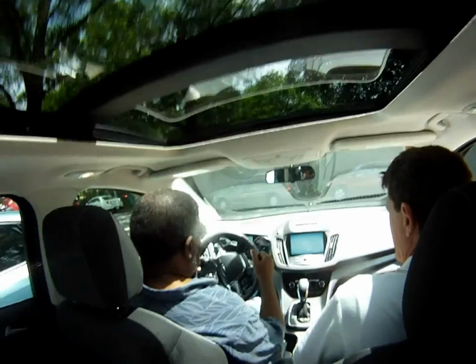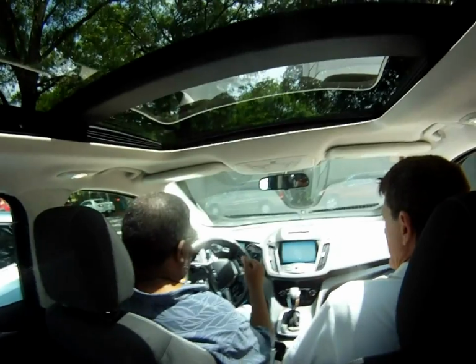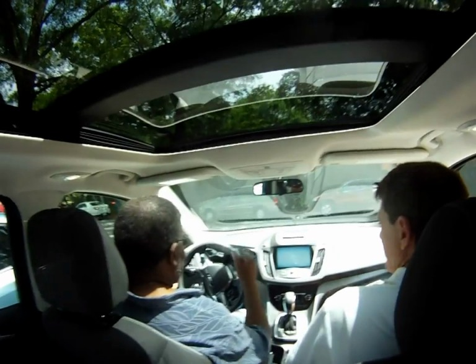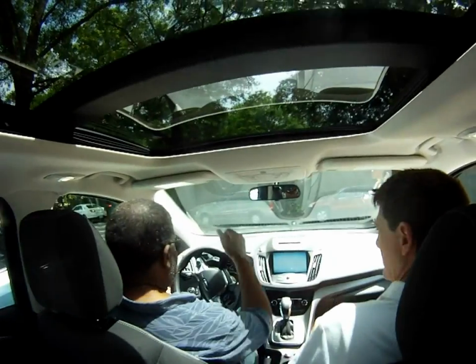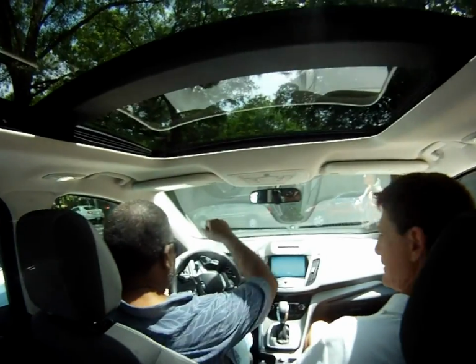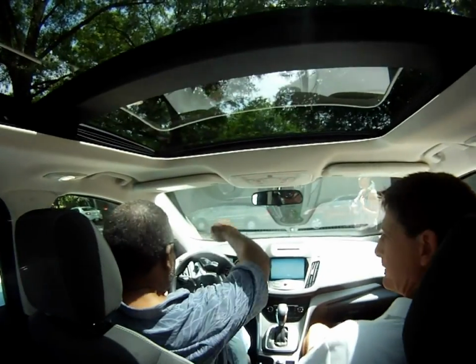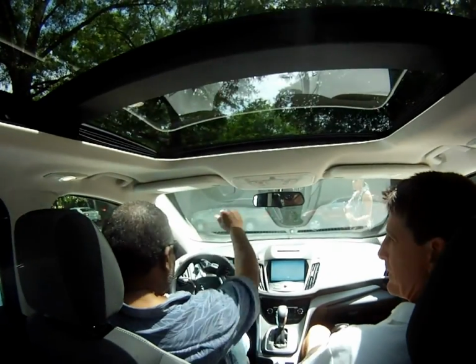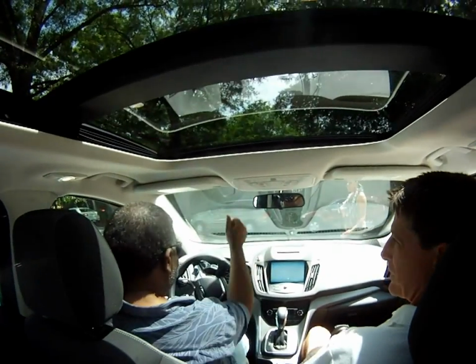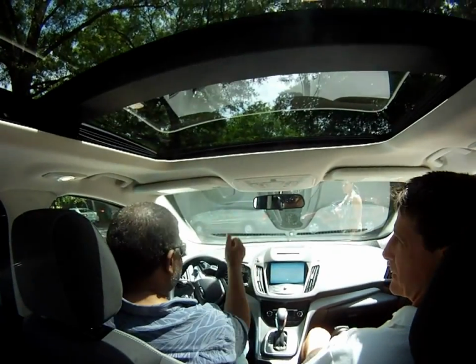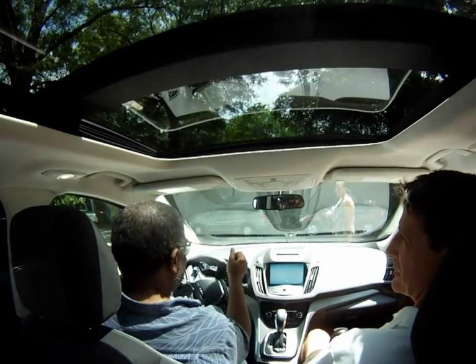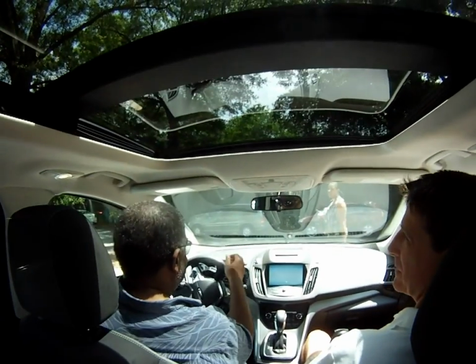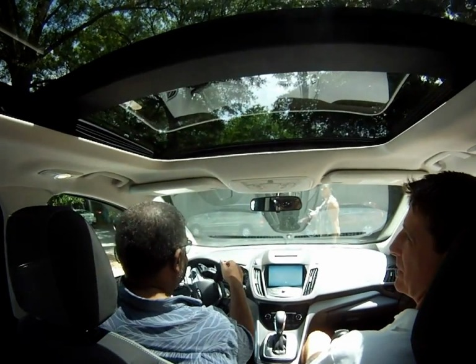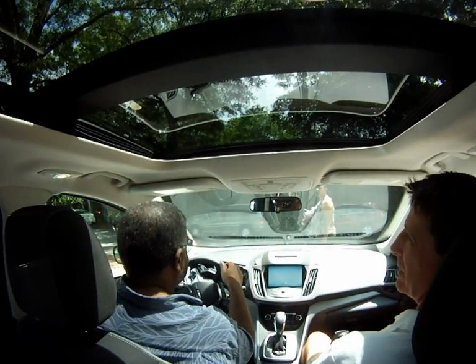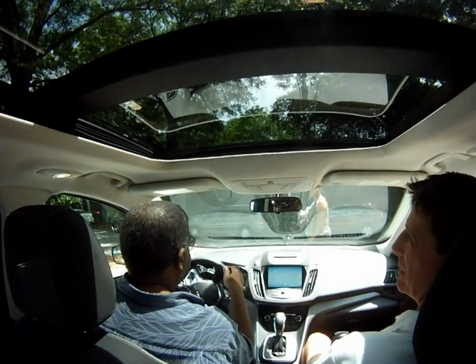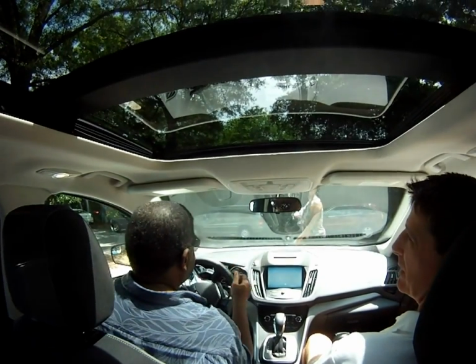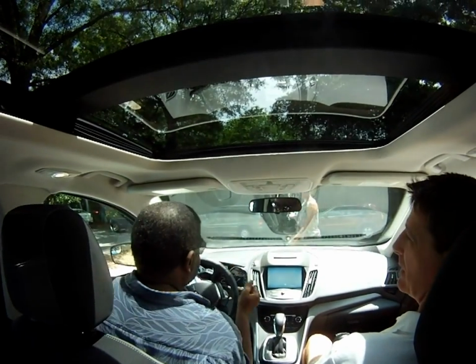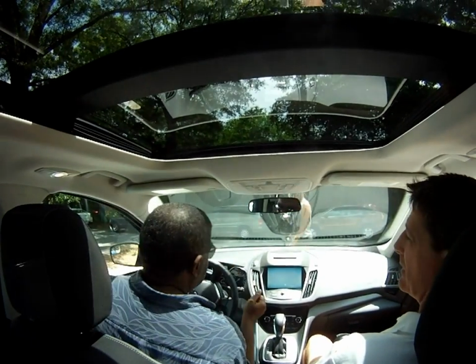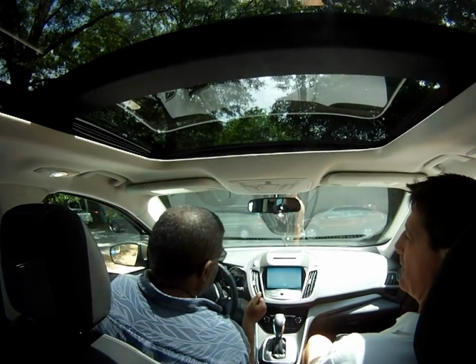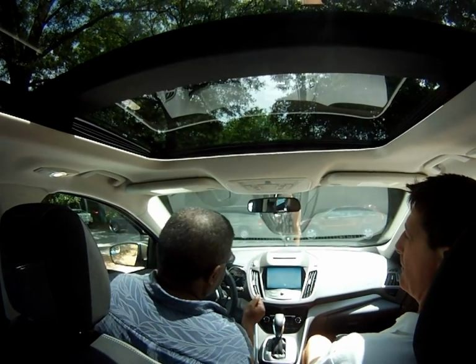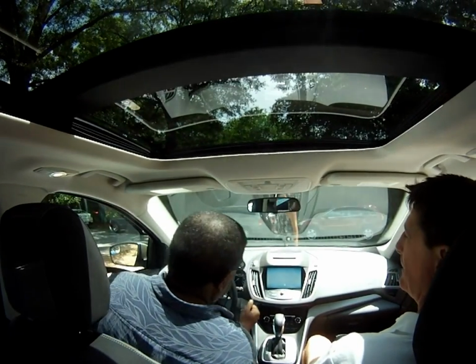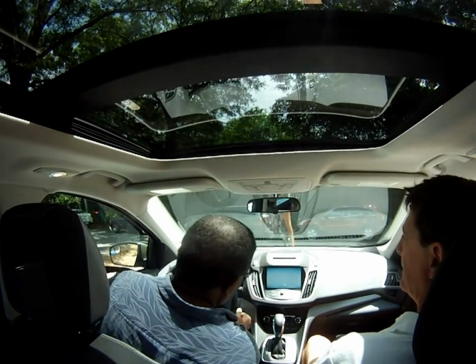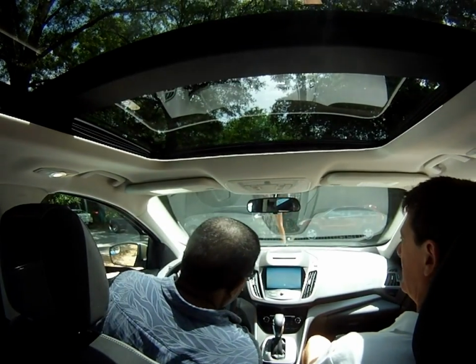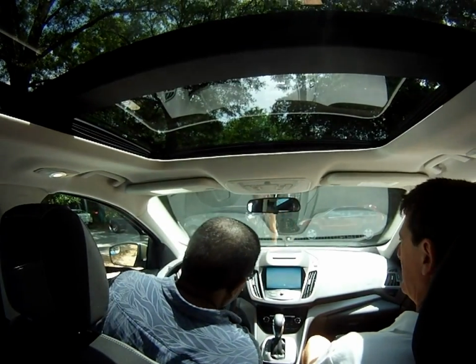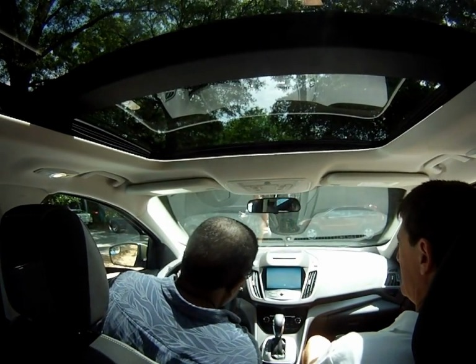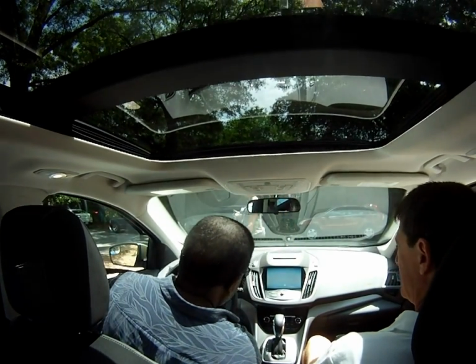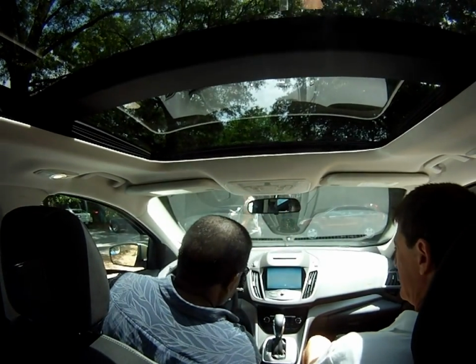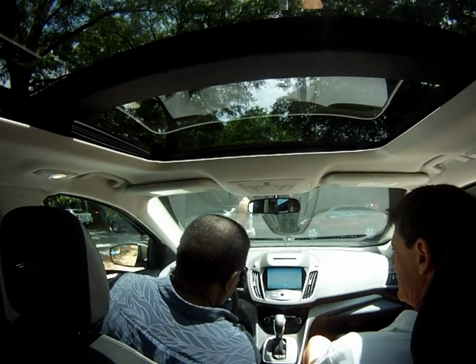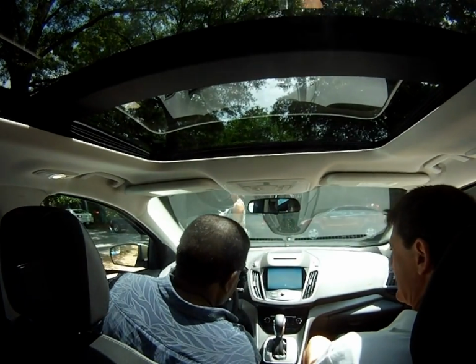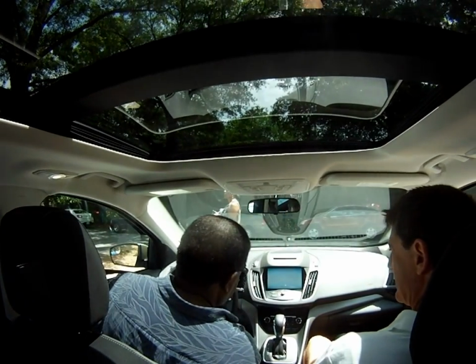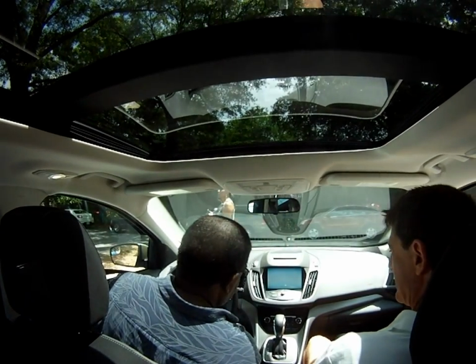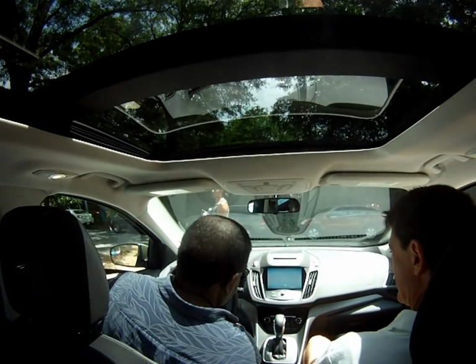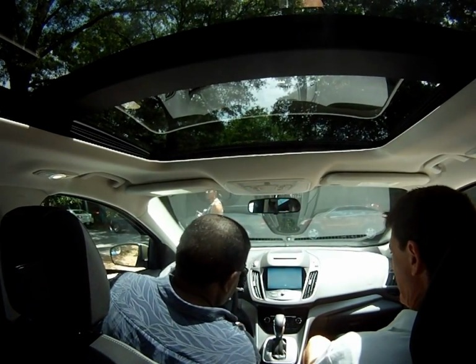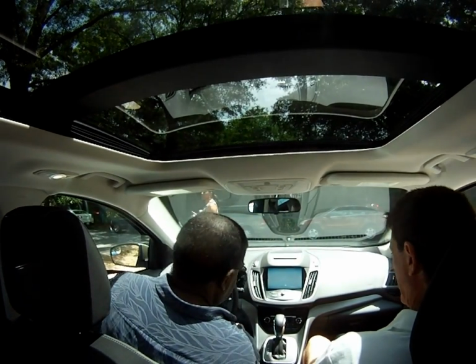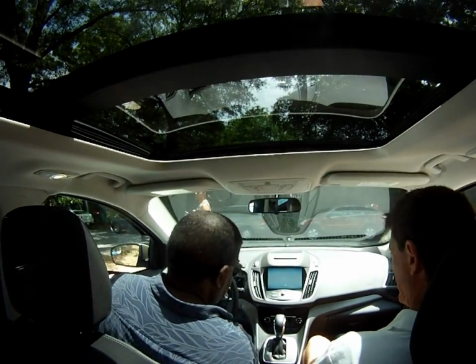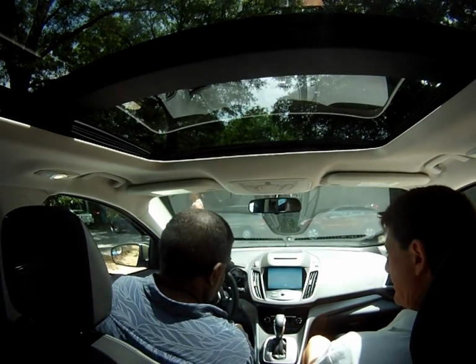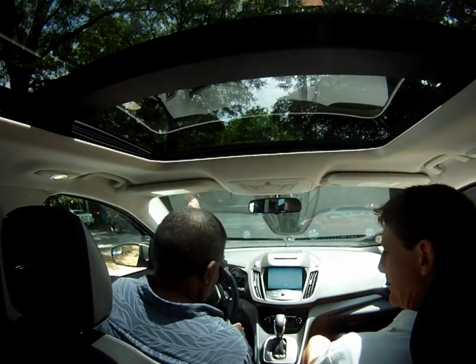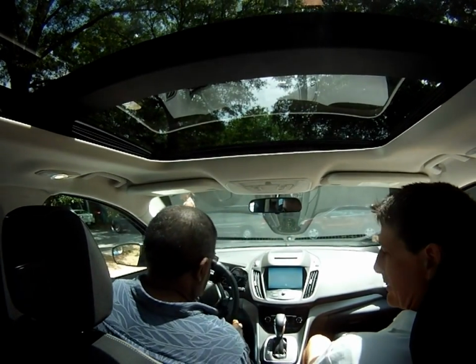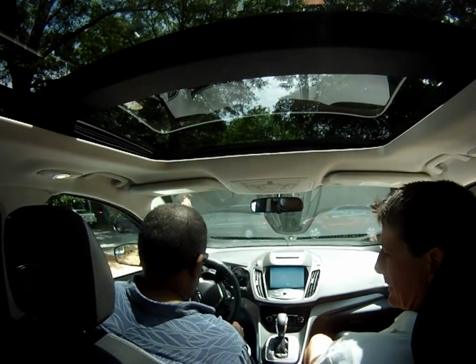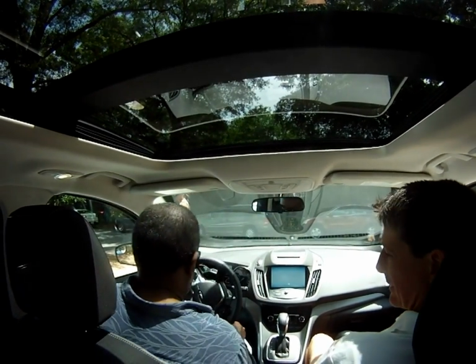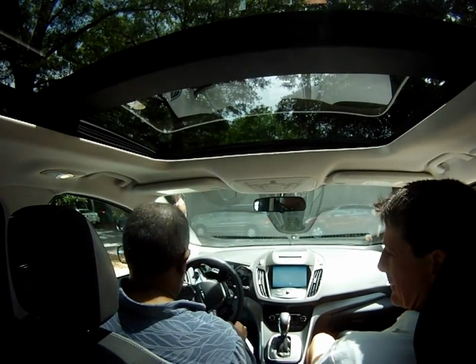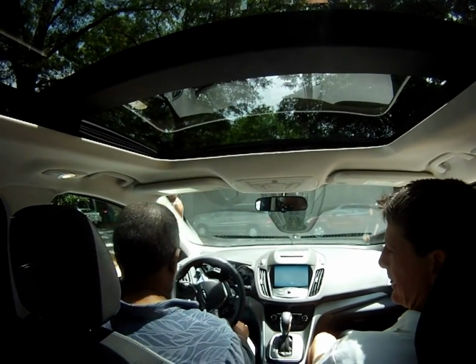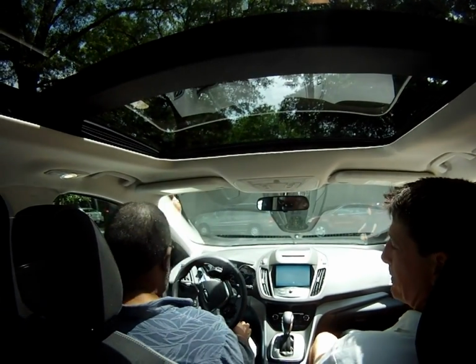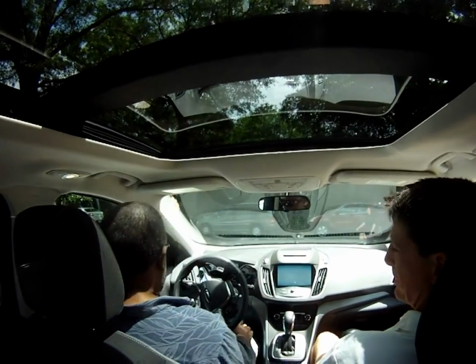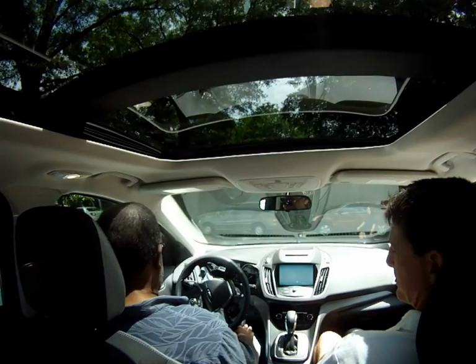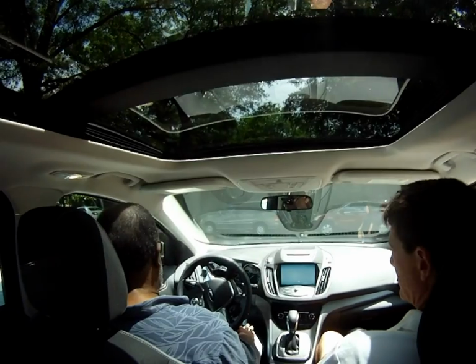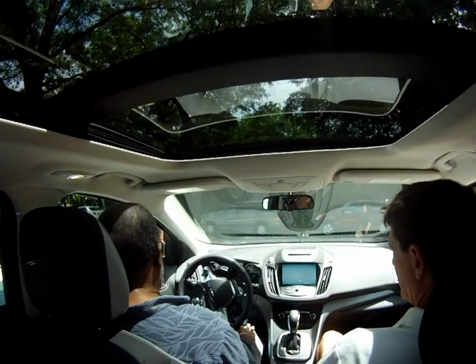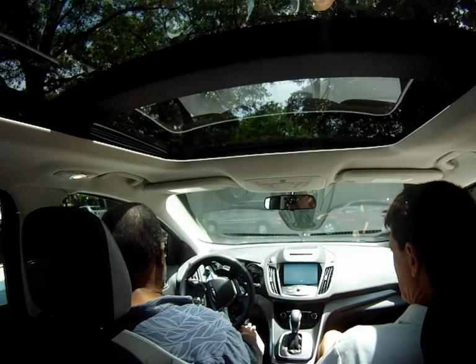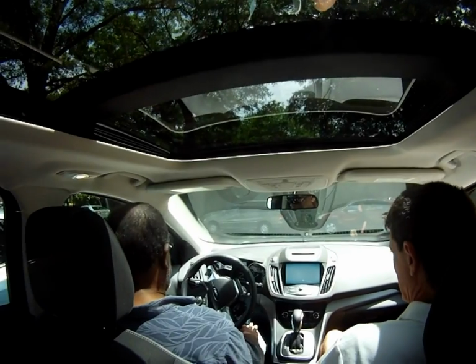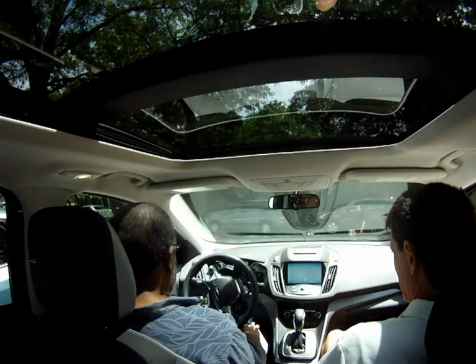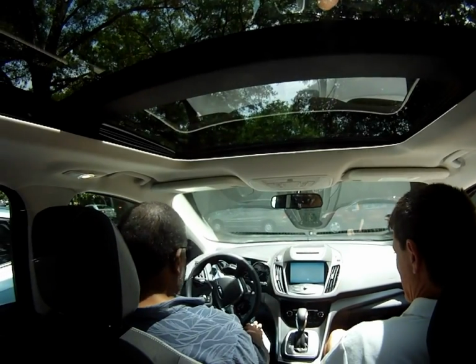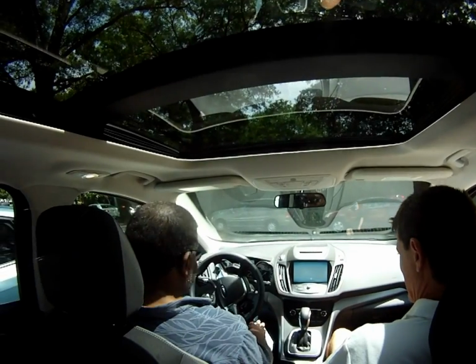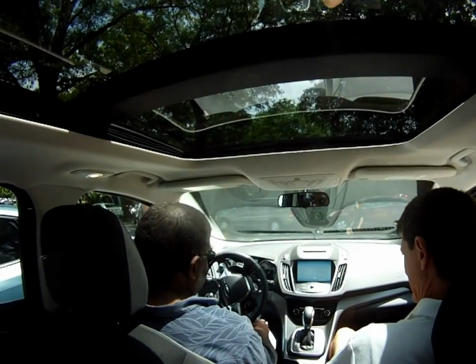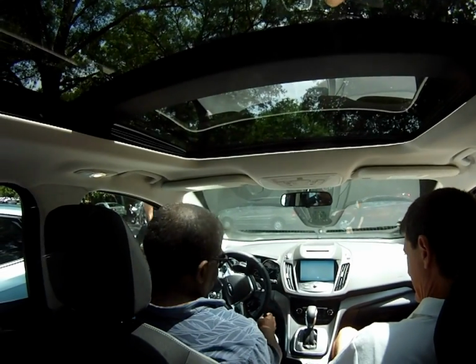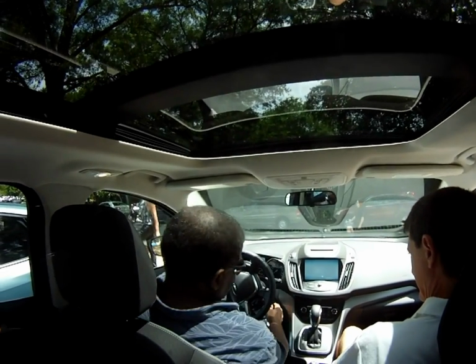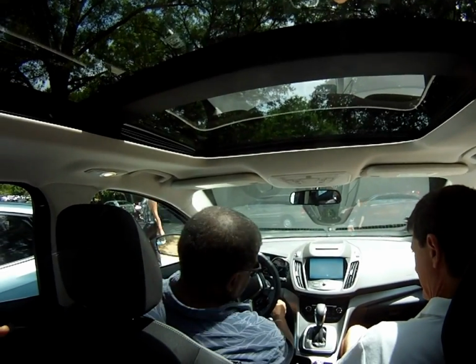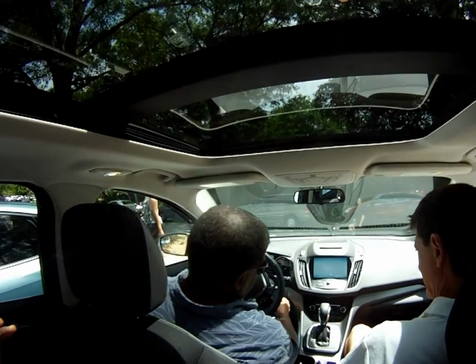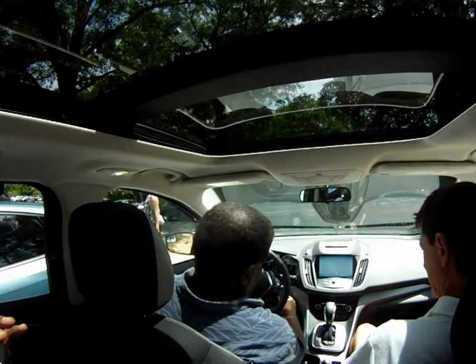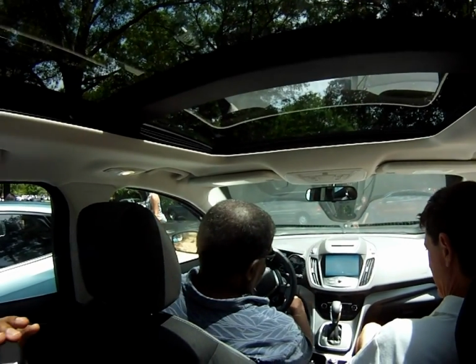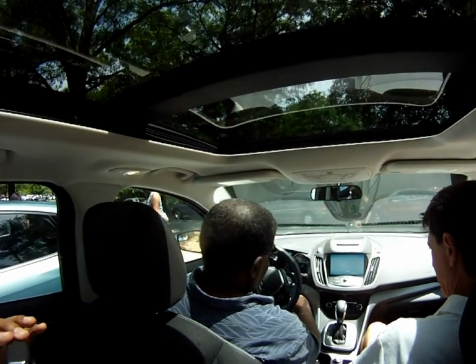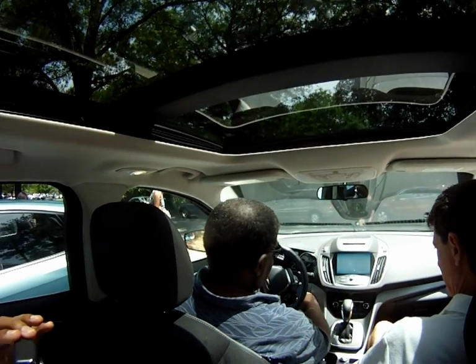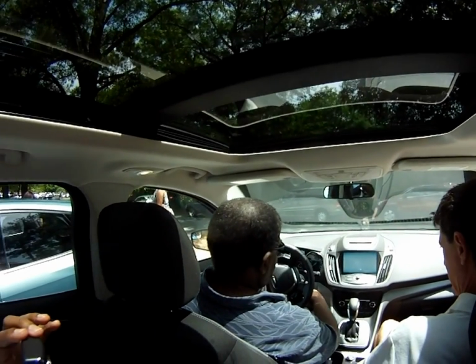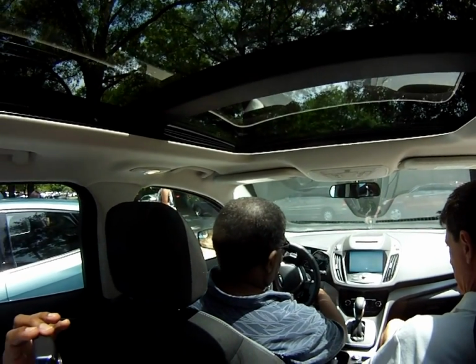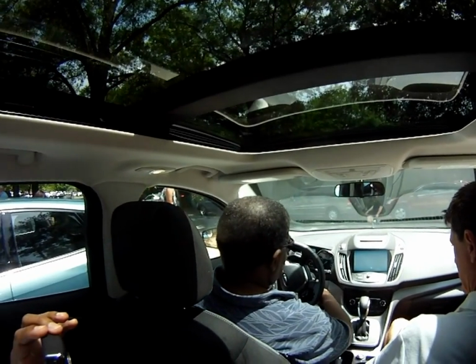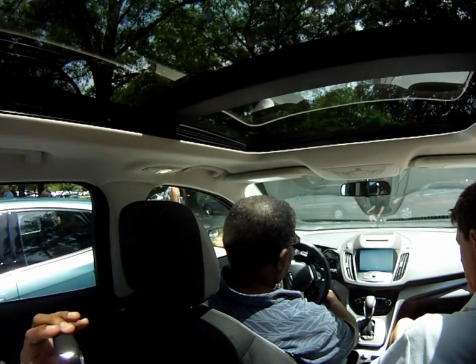This is the Focus. It's the hybrid. What do you call that? The EcoBoost. Yeah, the EcoBoost.